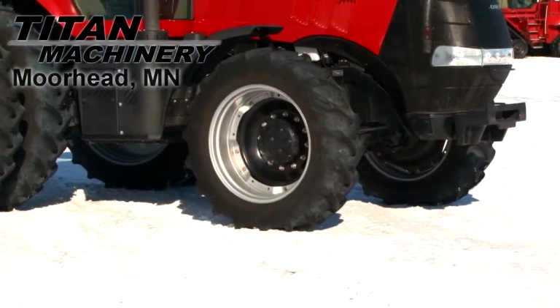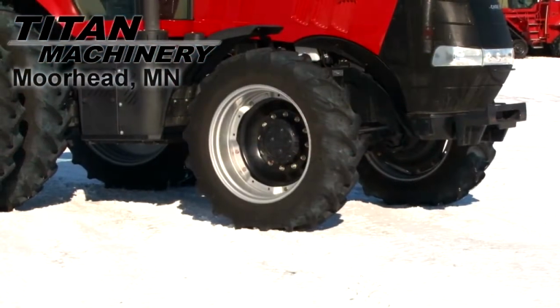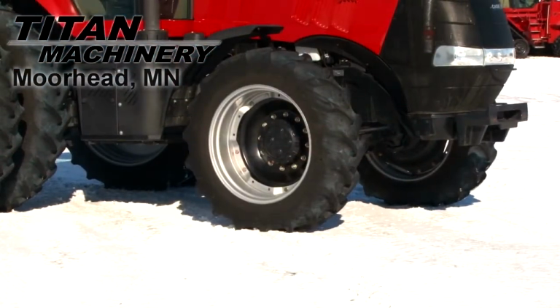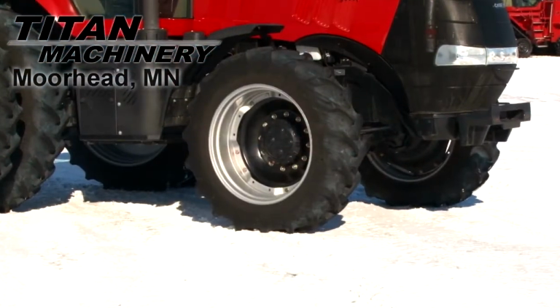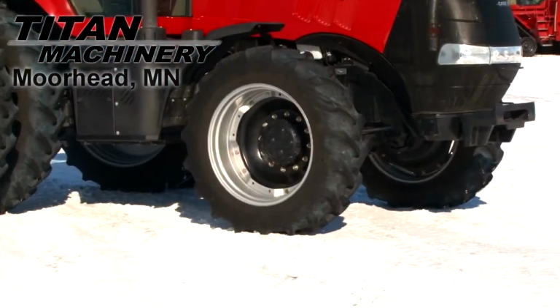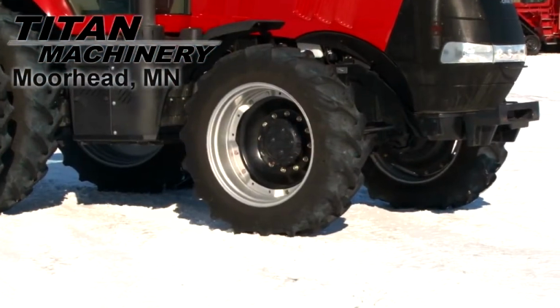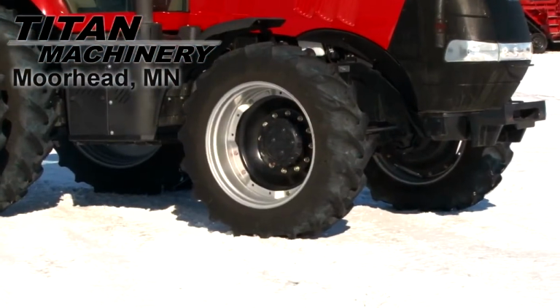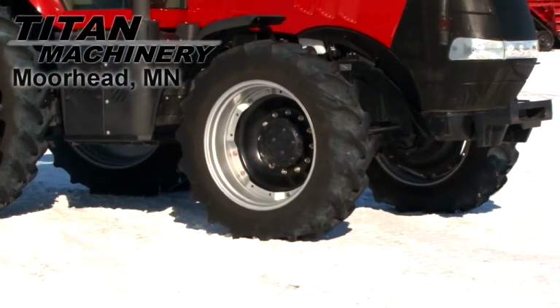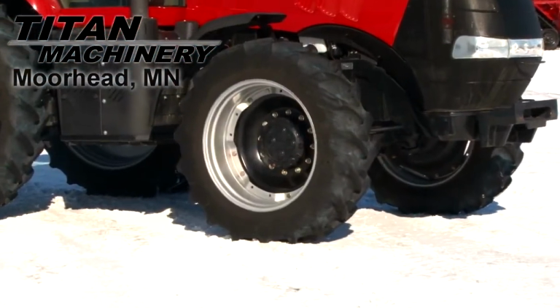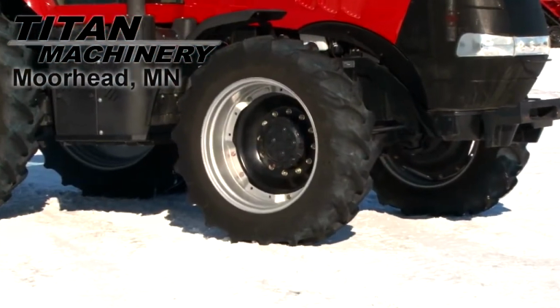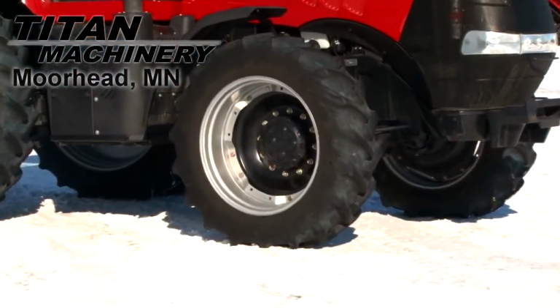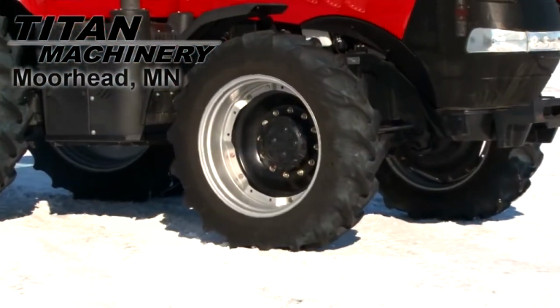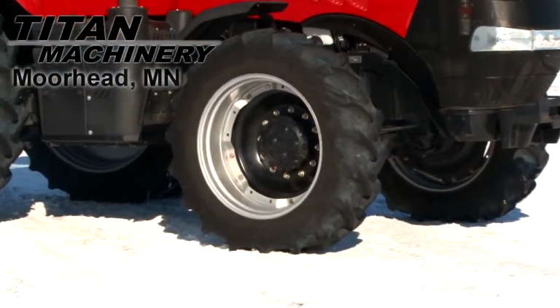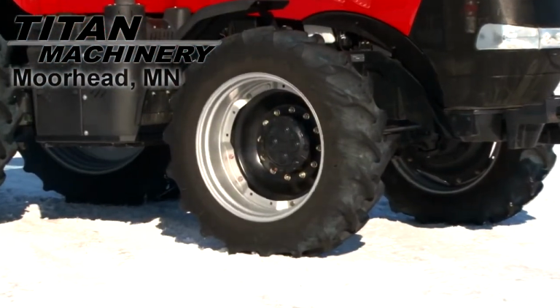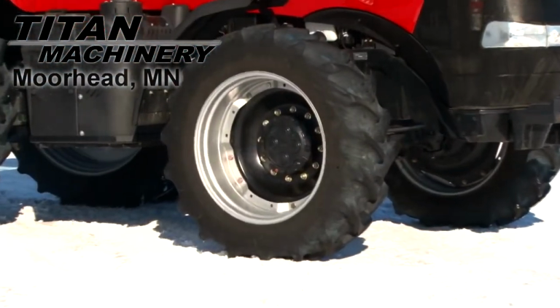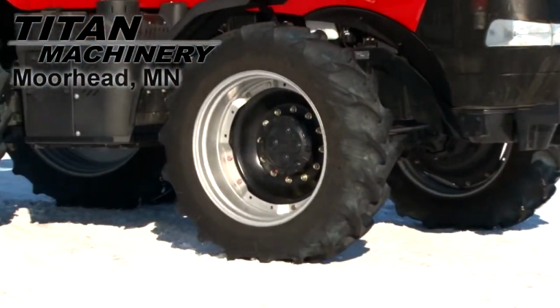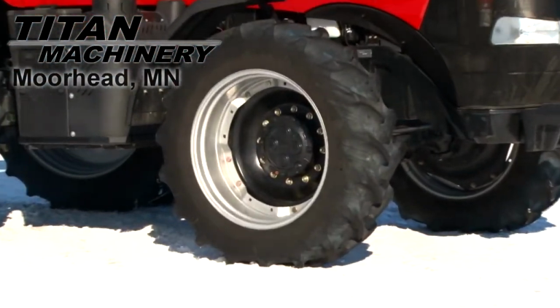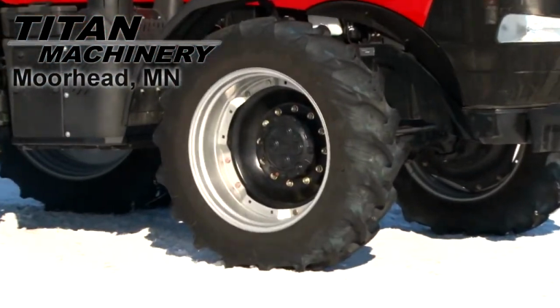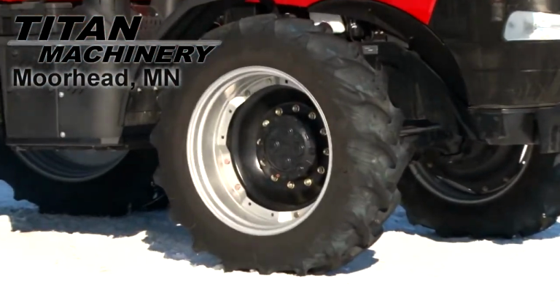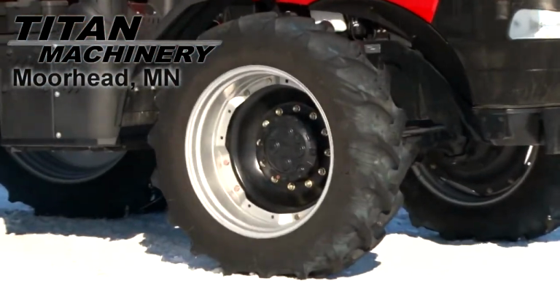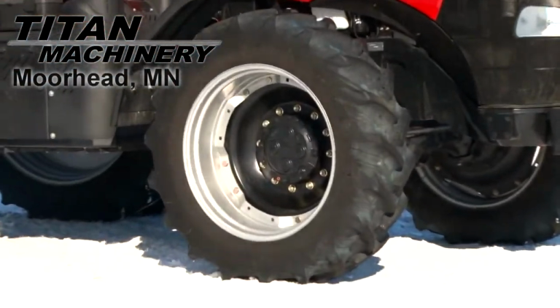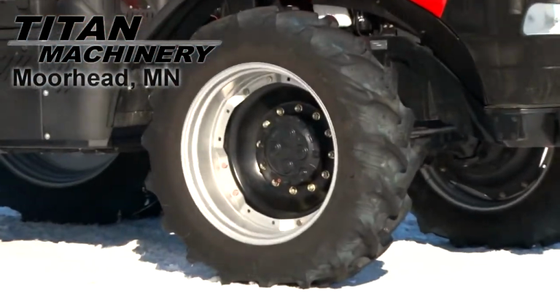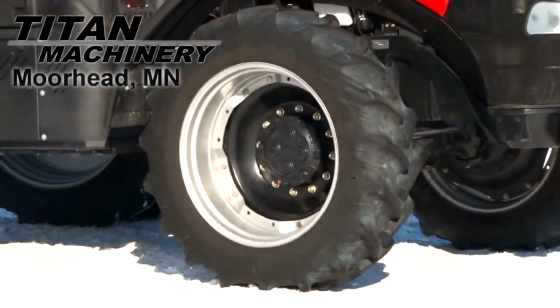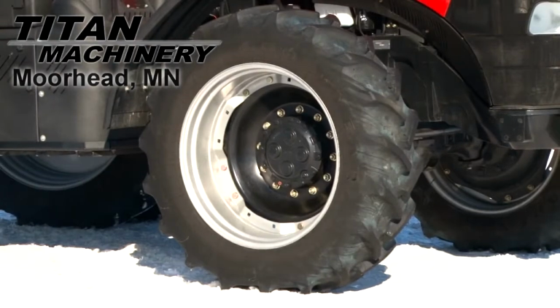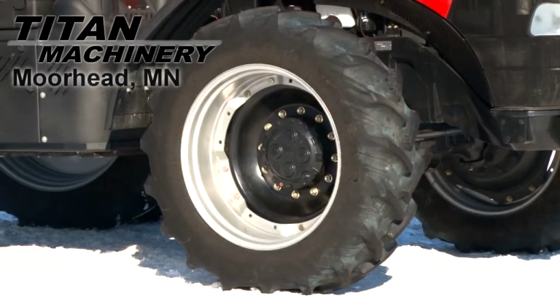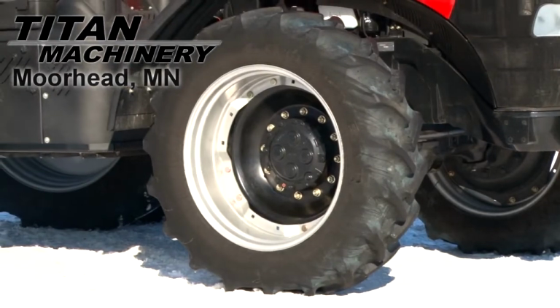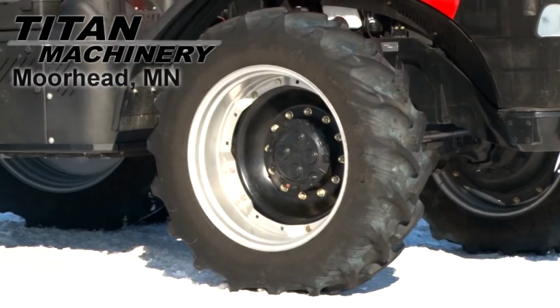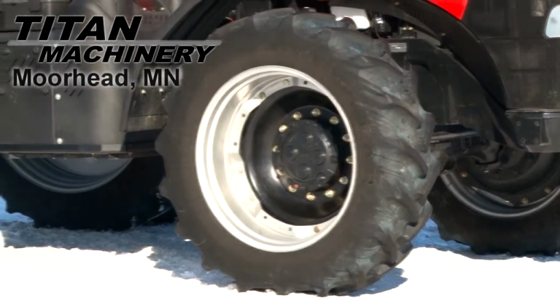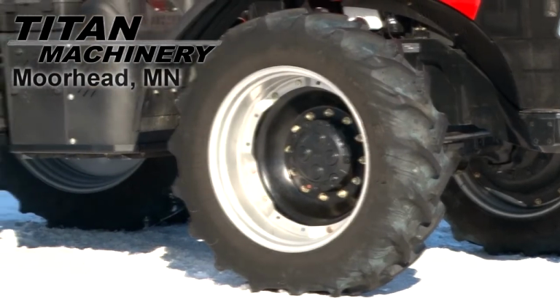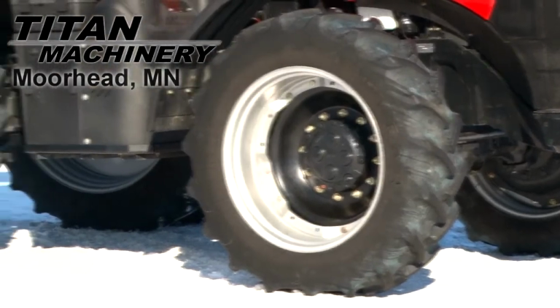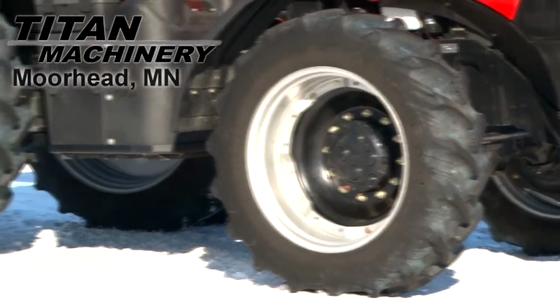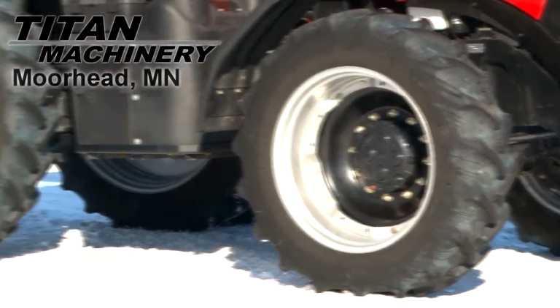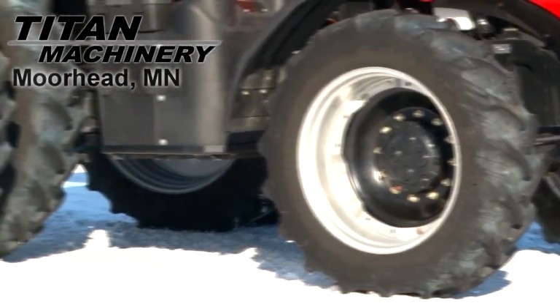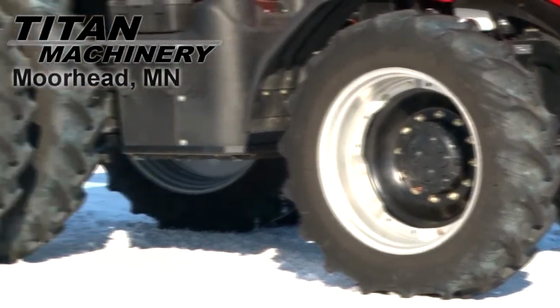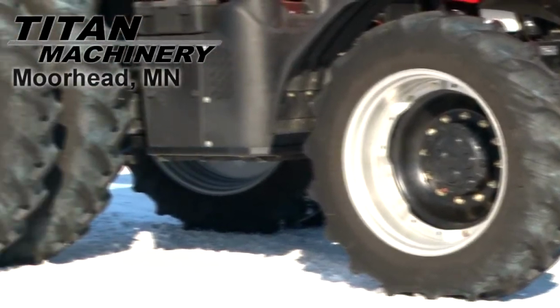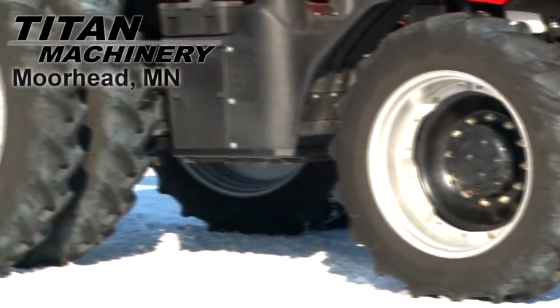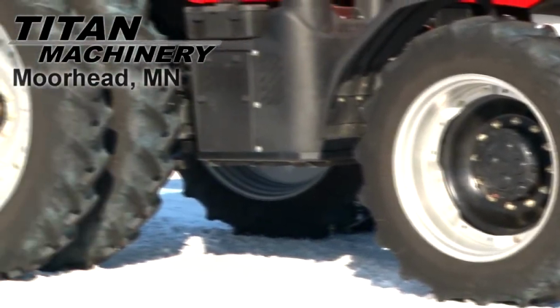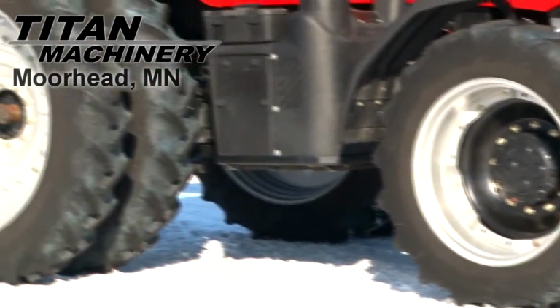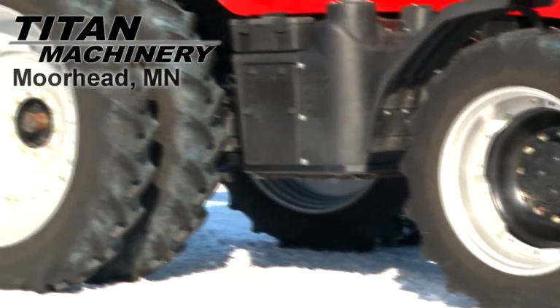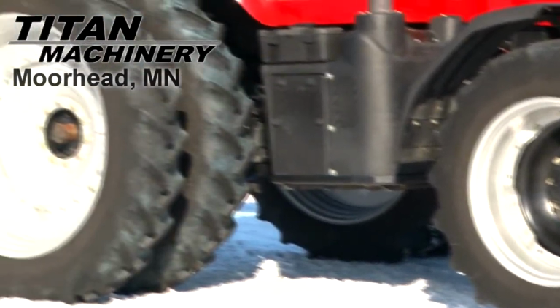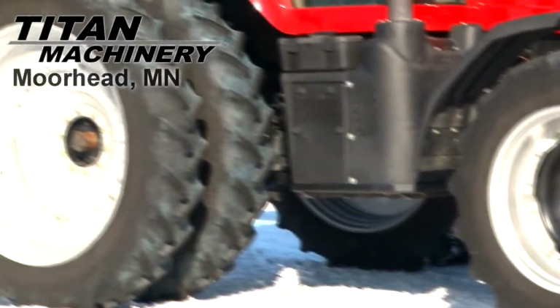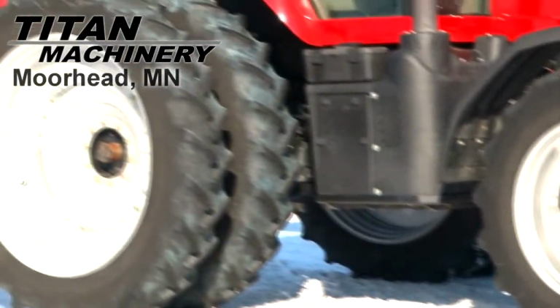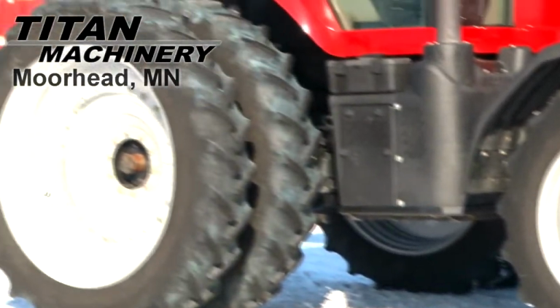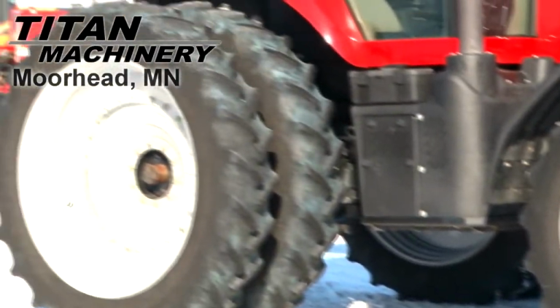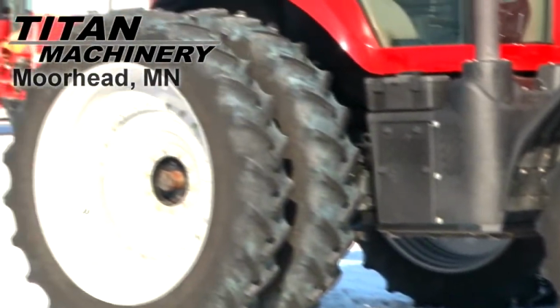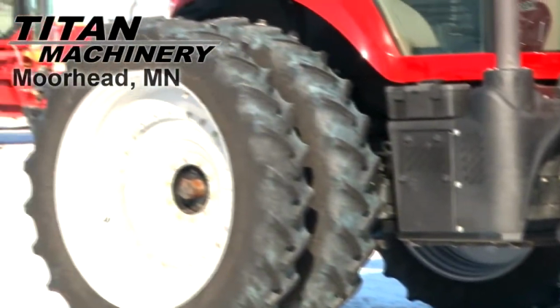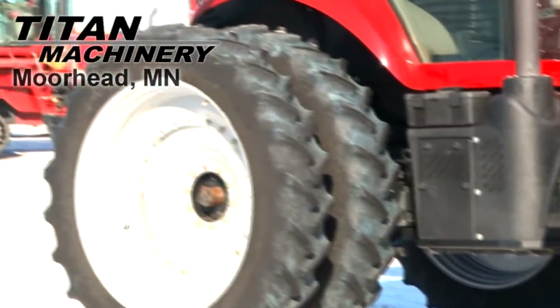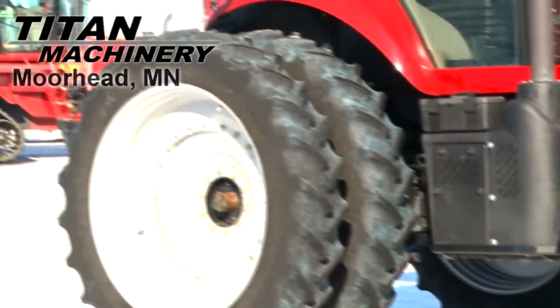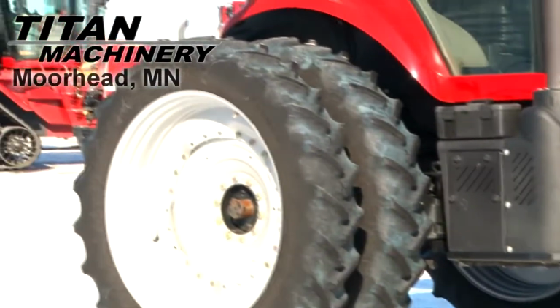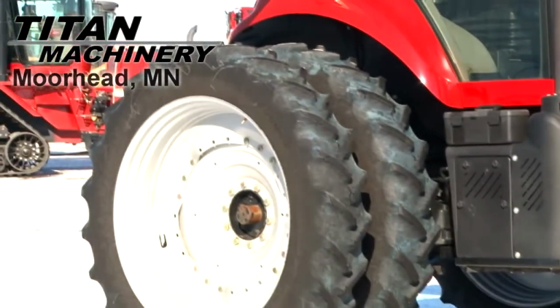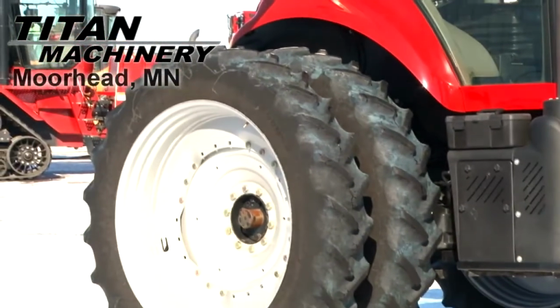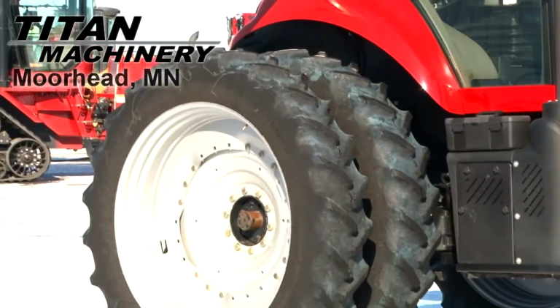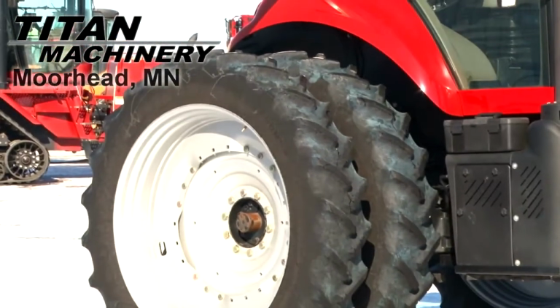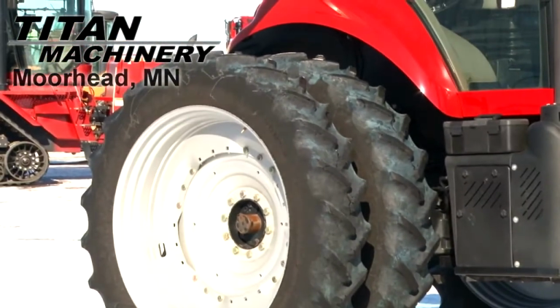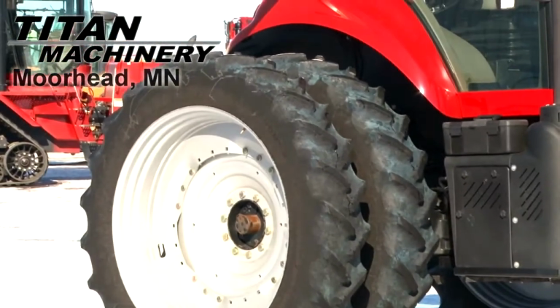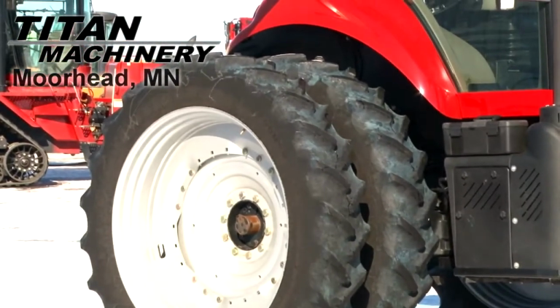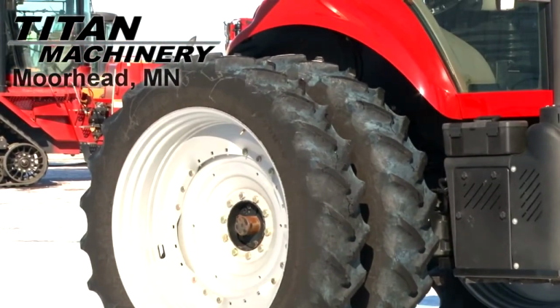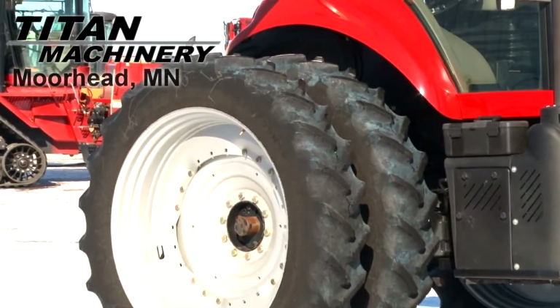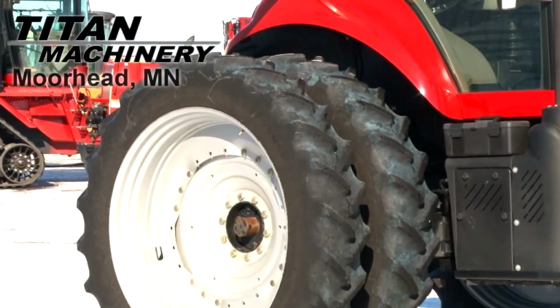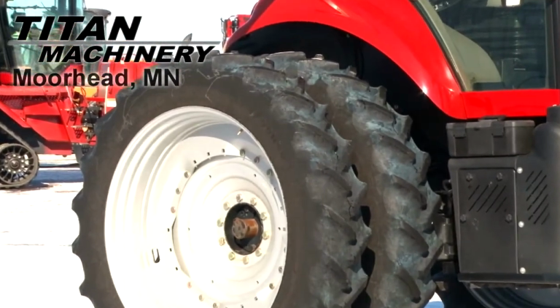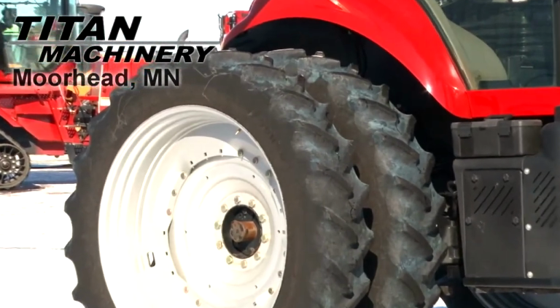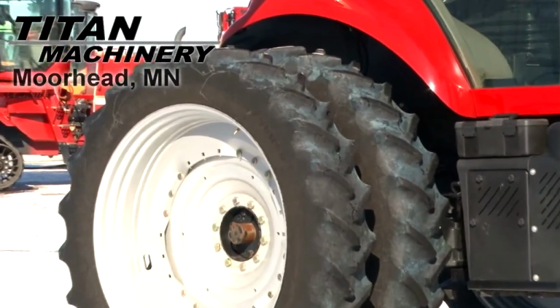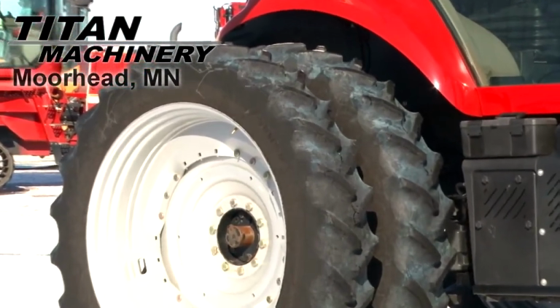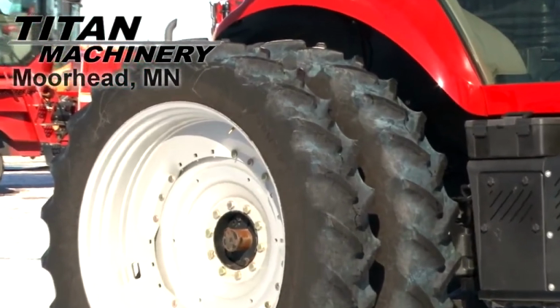Front tires are 380/85/34s. Rear tires are dual 380/90/50s.